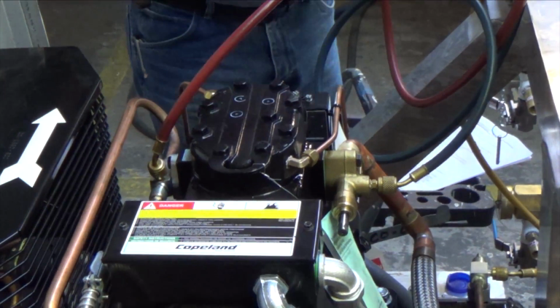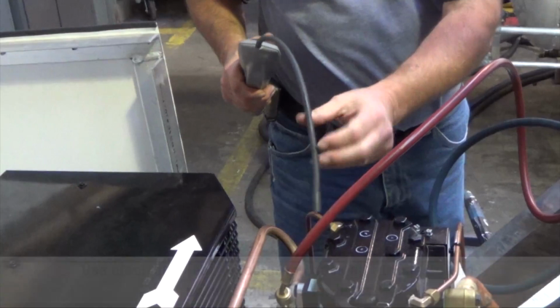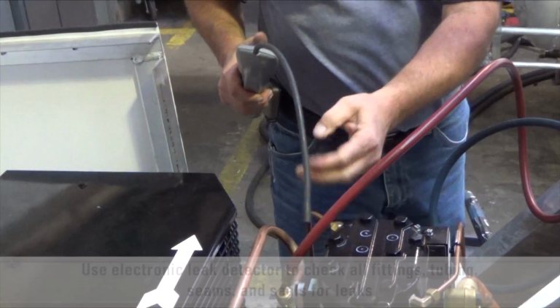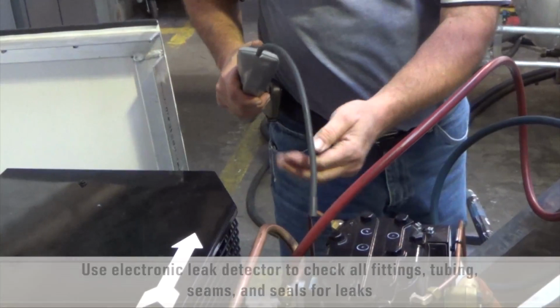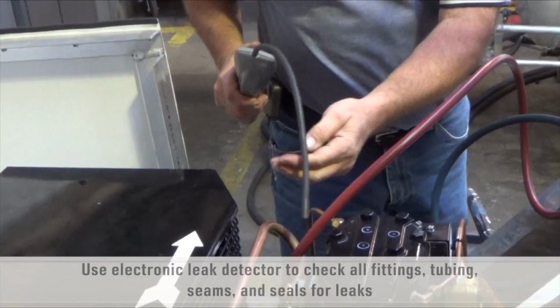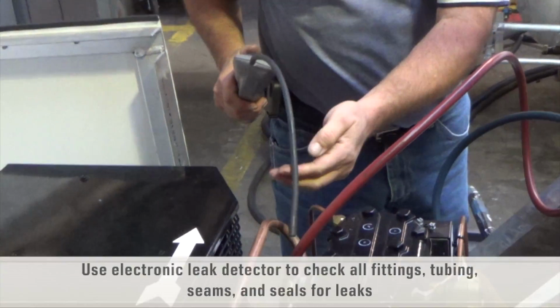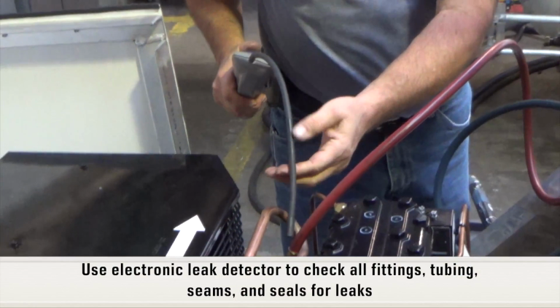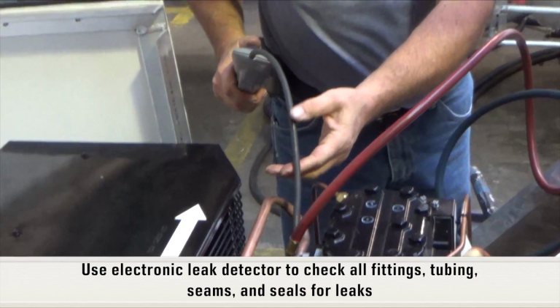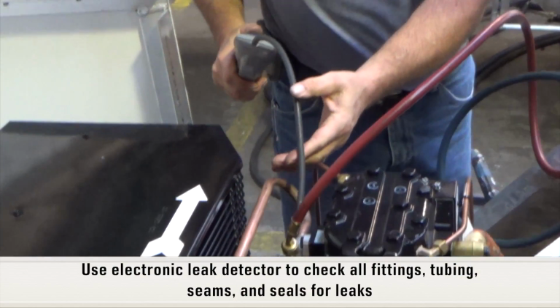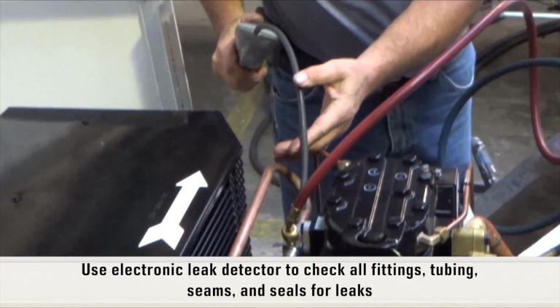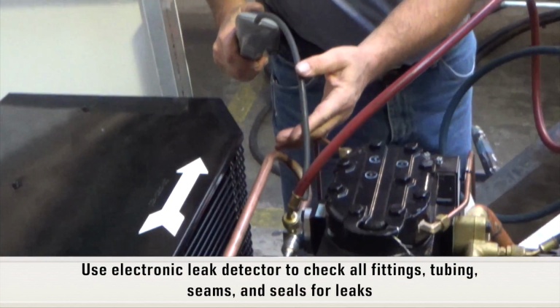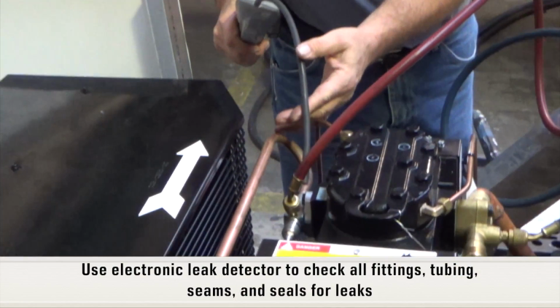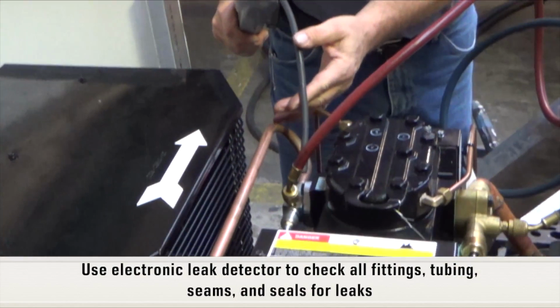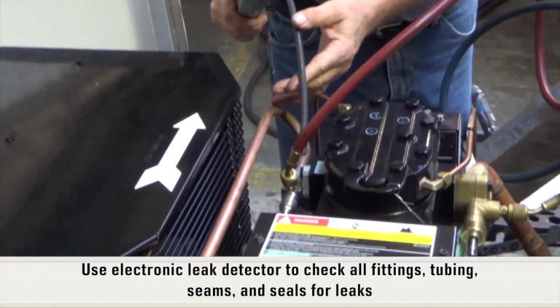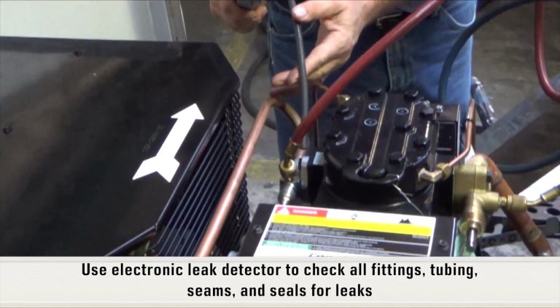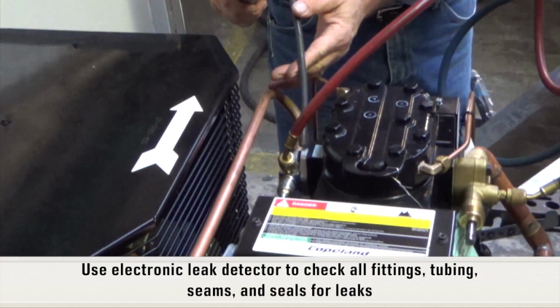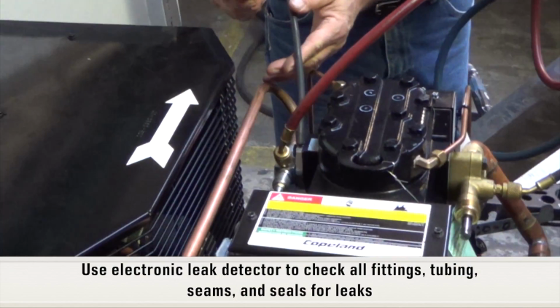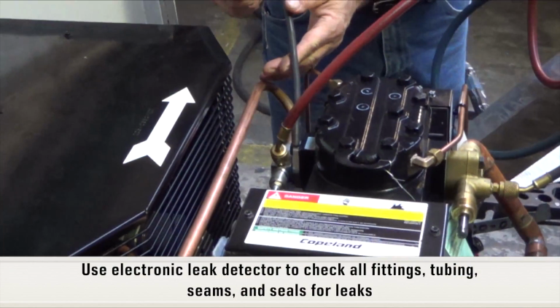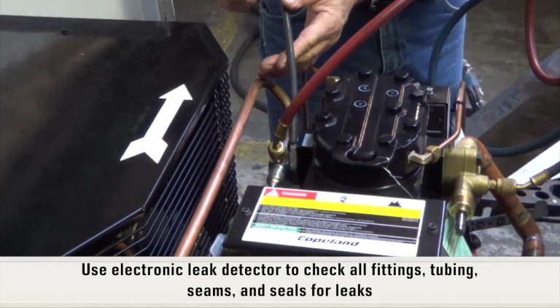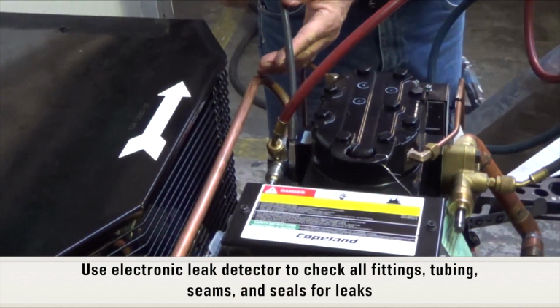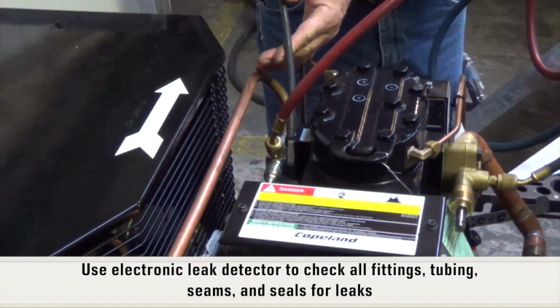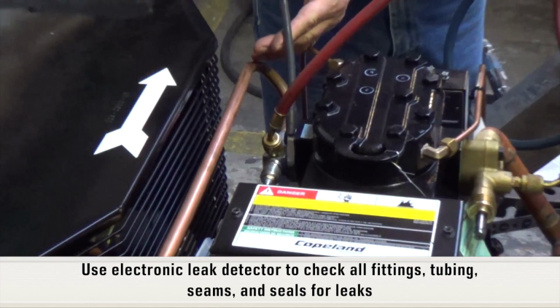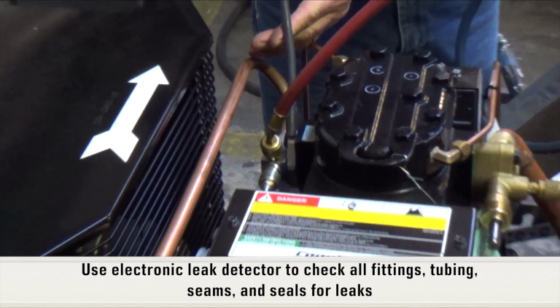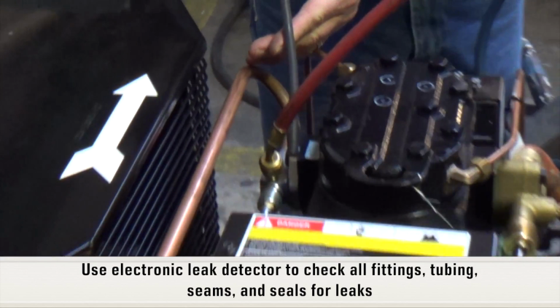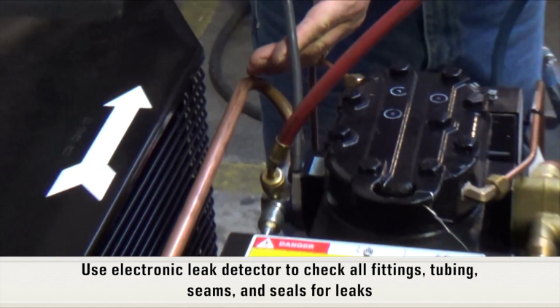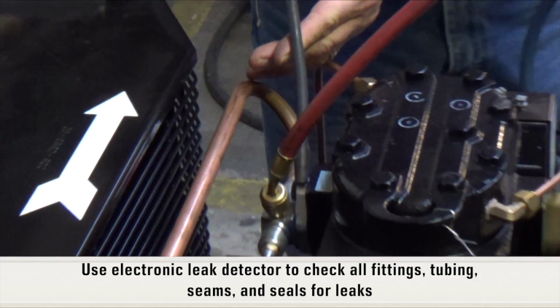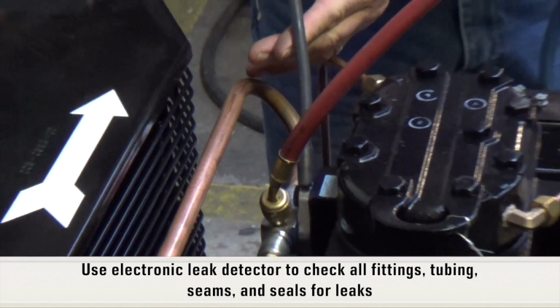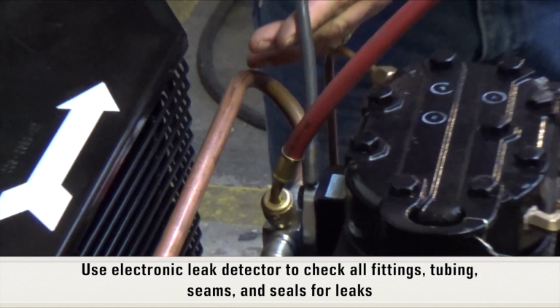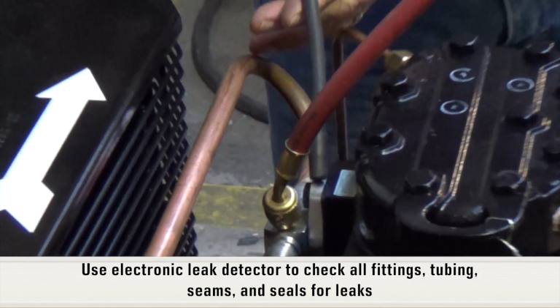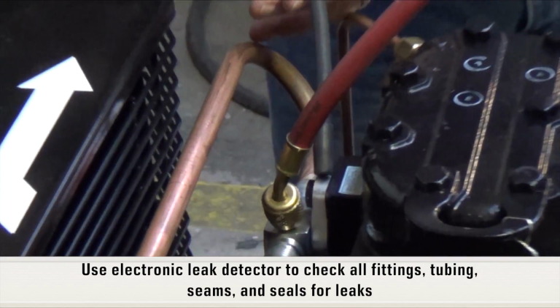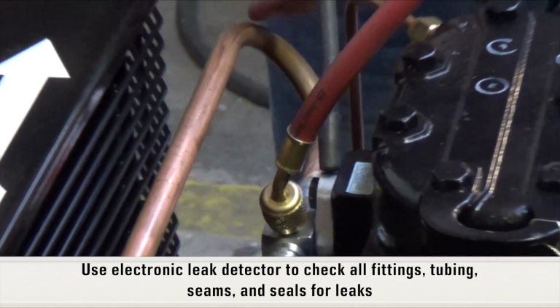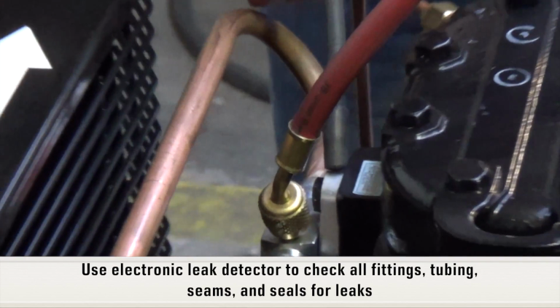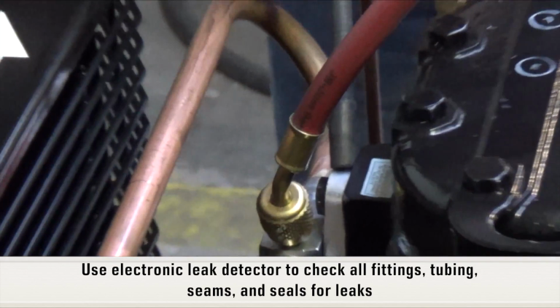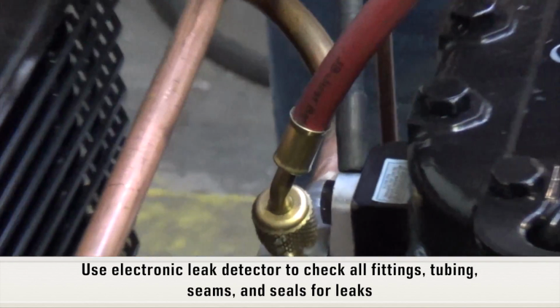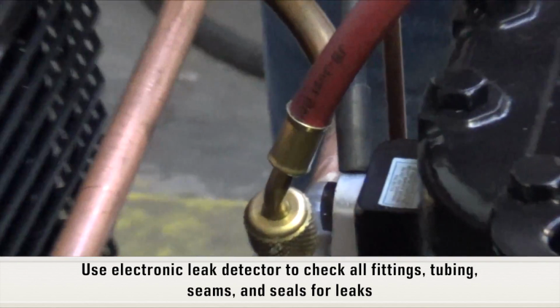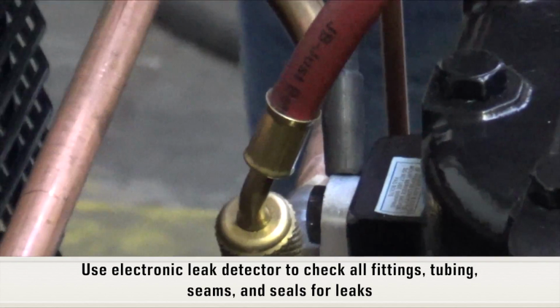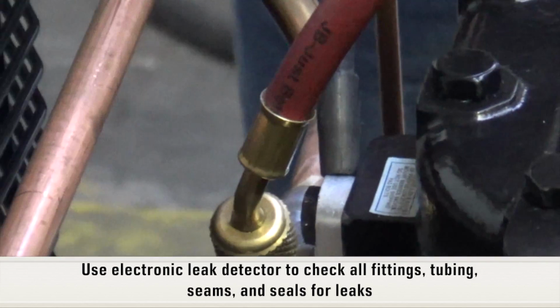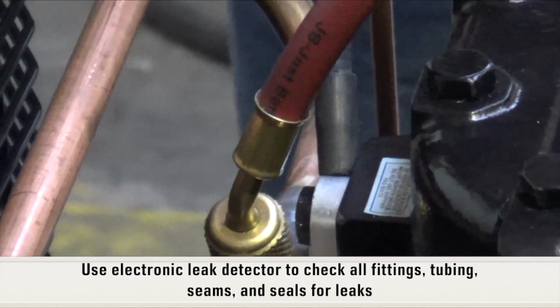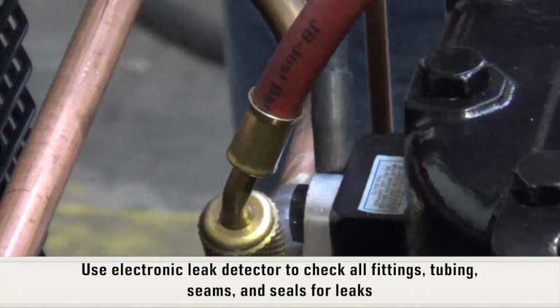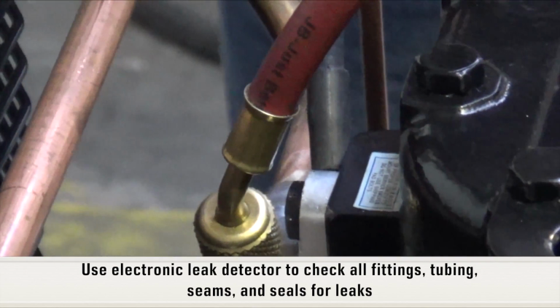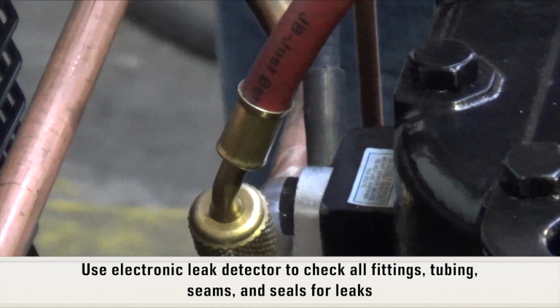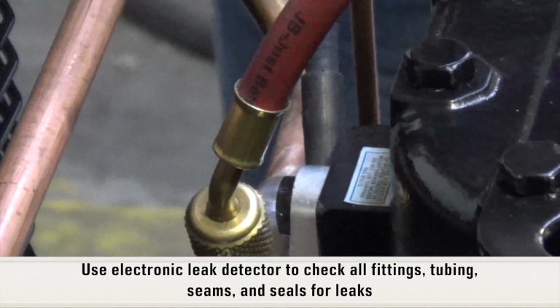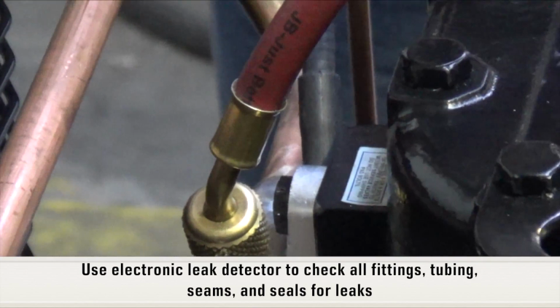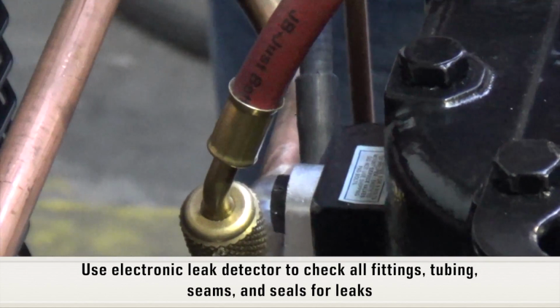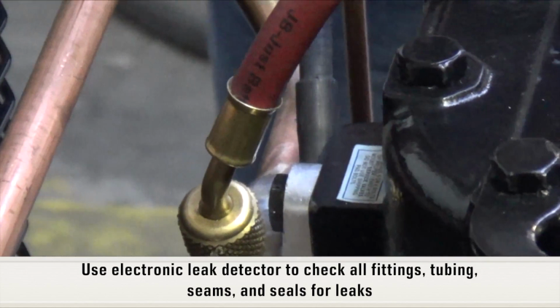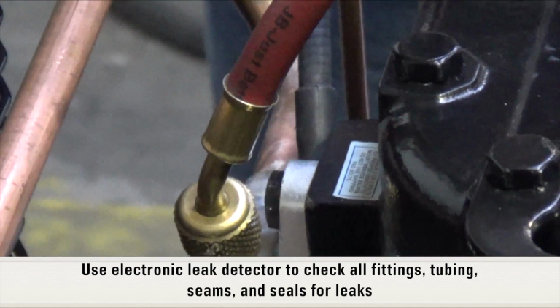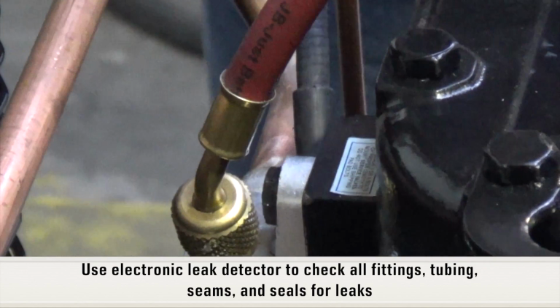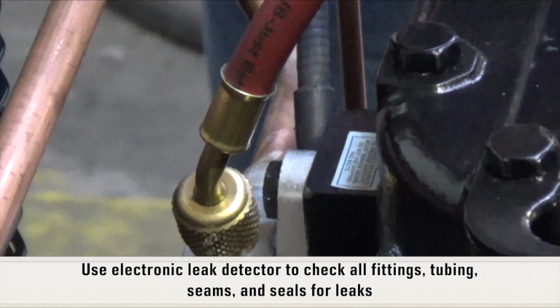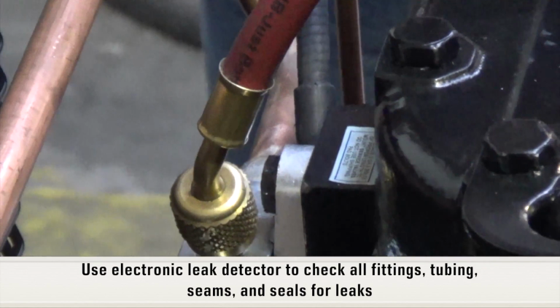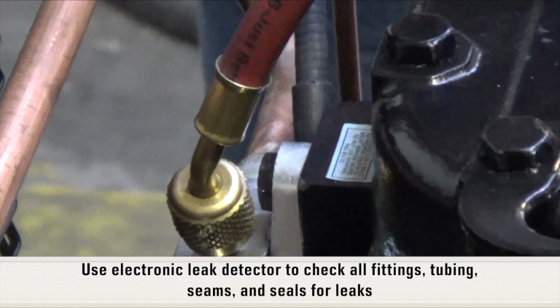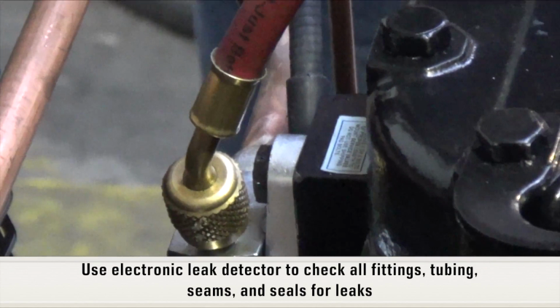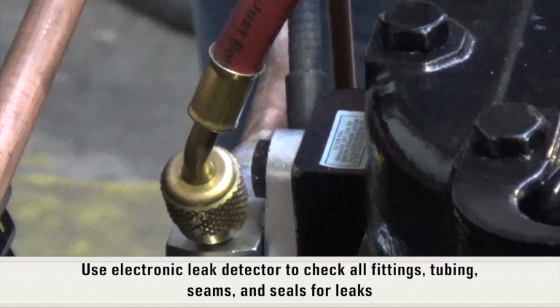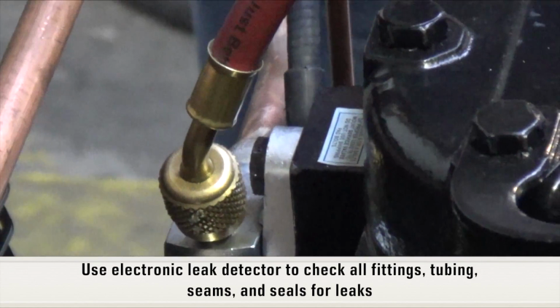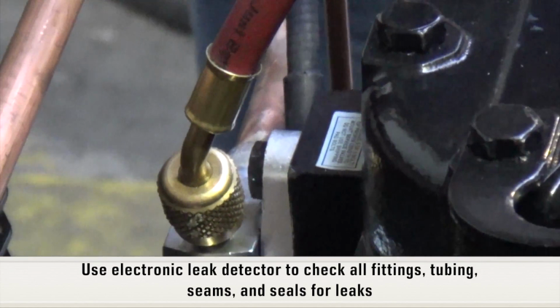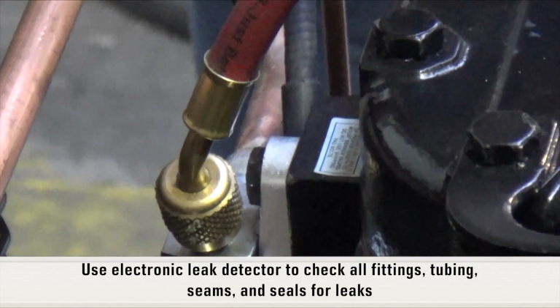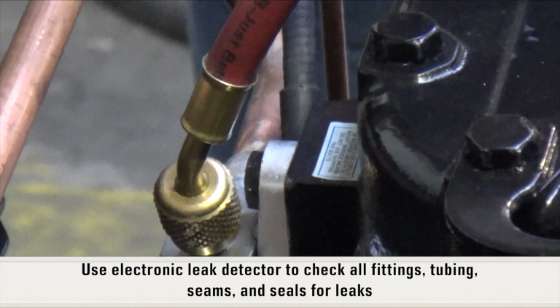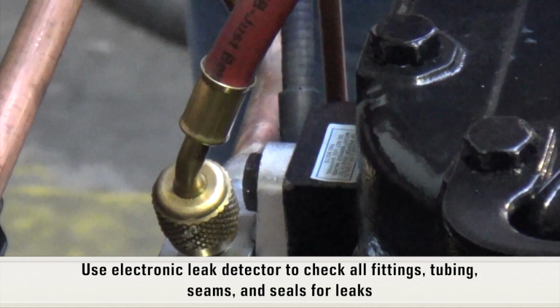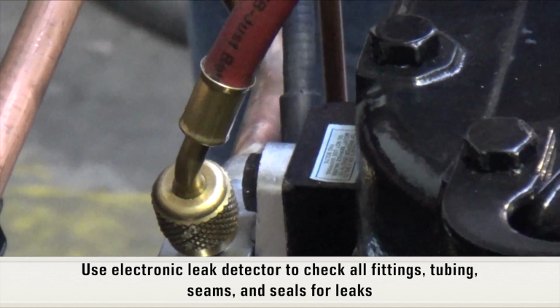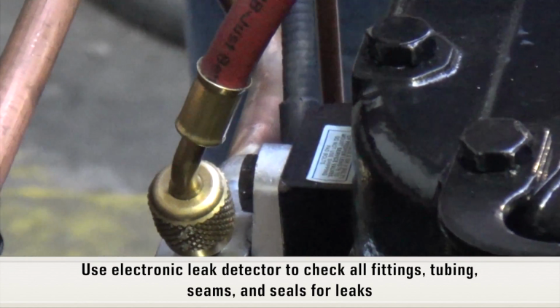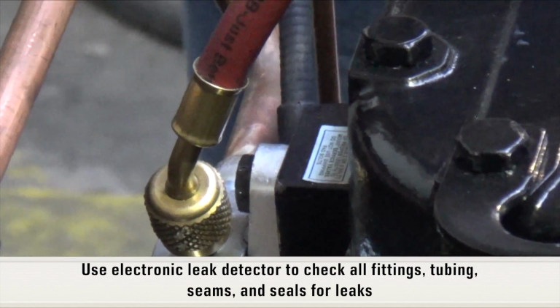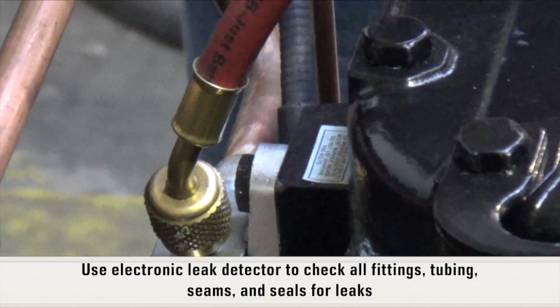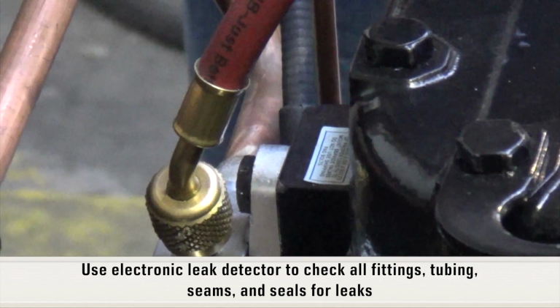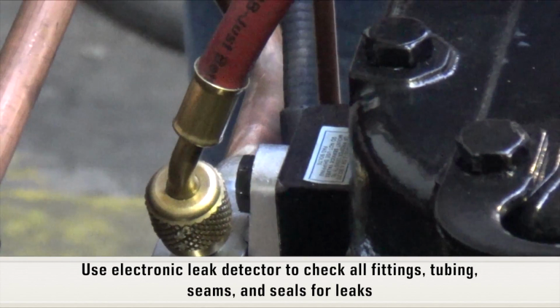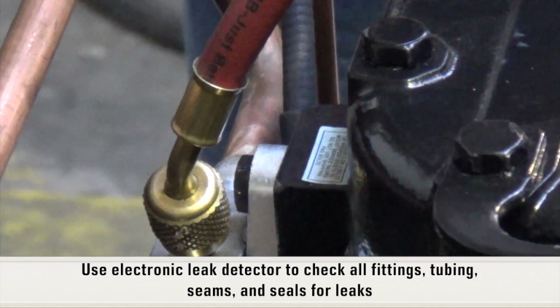Using an electronic leak detector, check all fittings, tubing, seams, and seals for leaks.